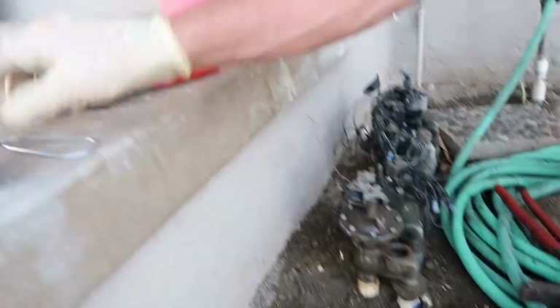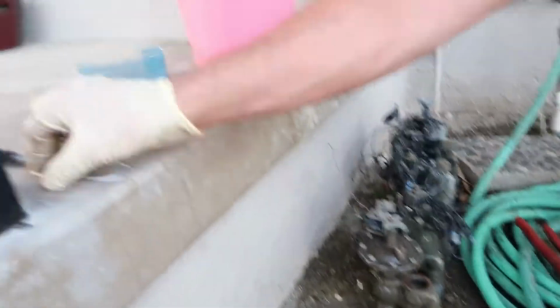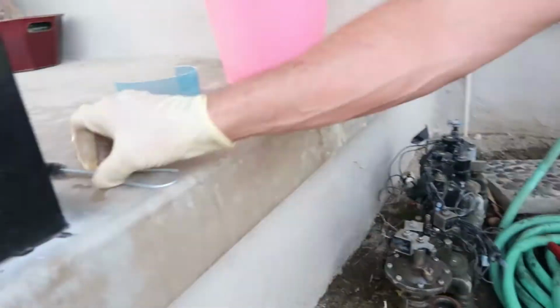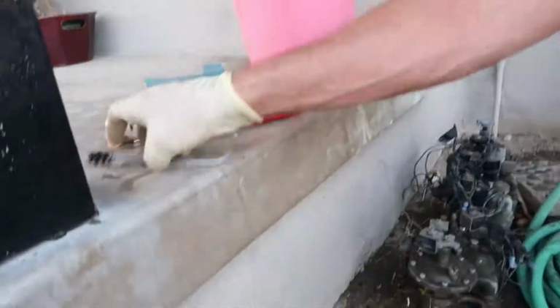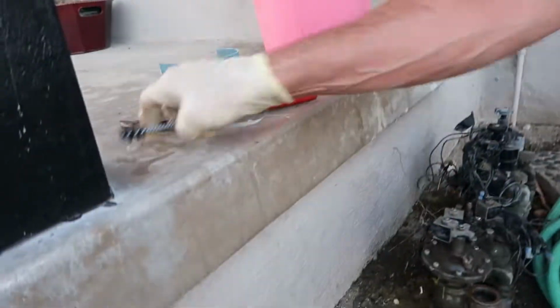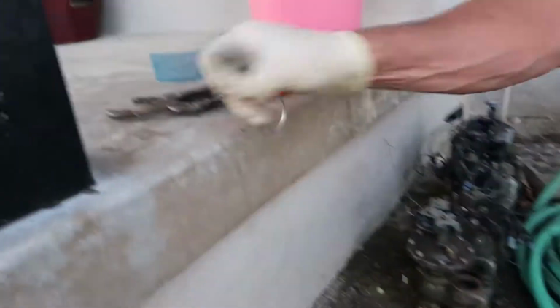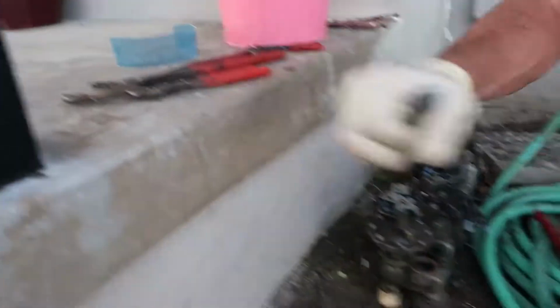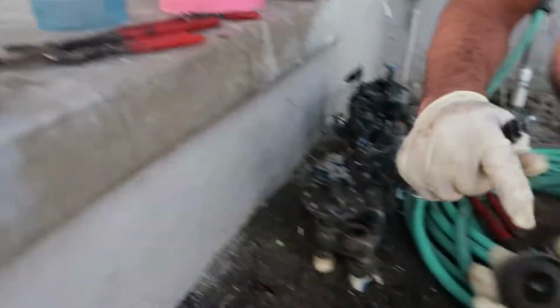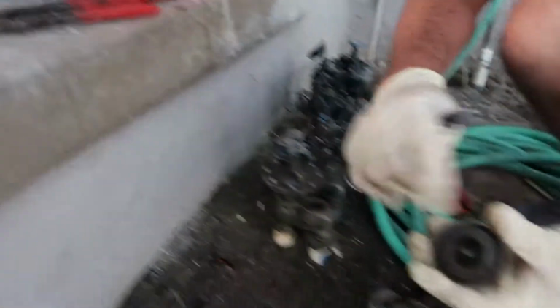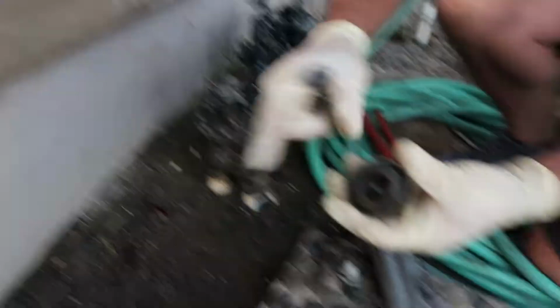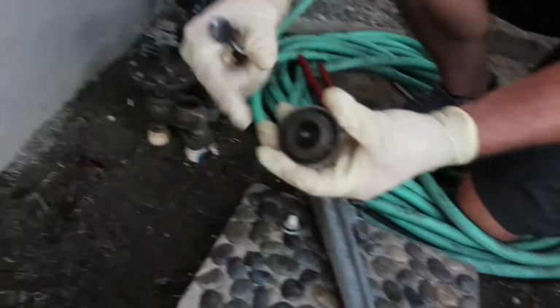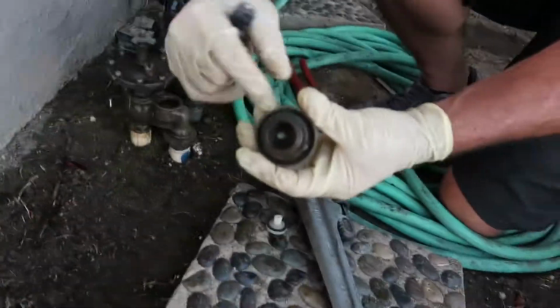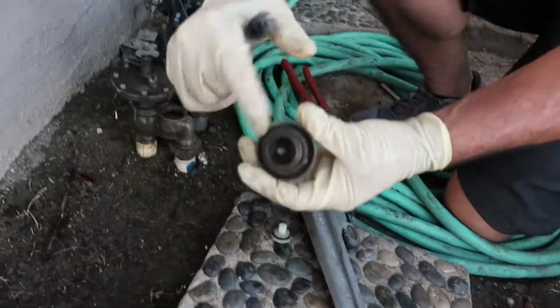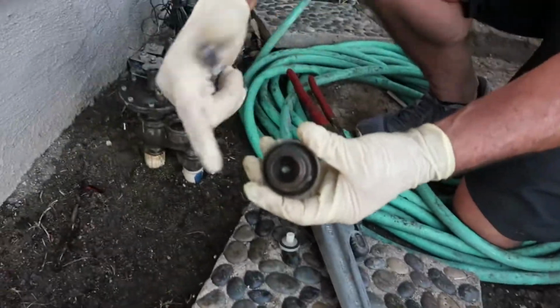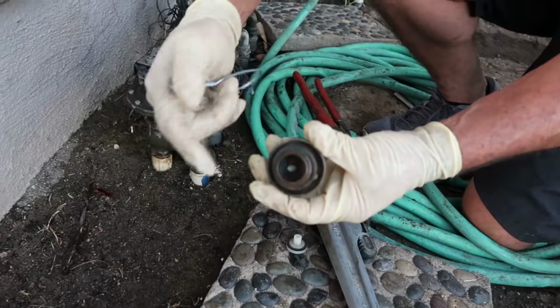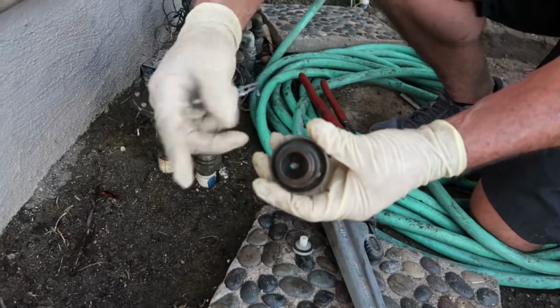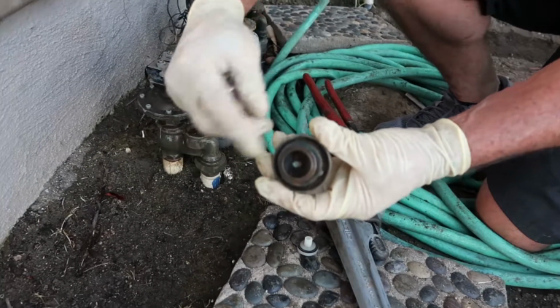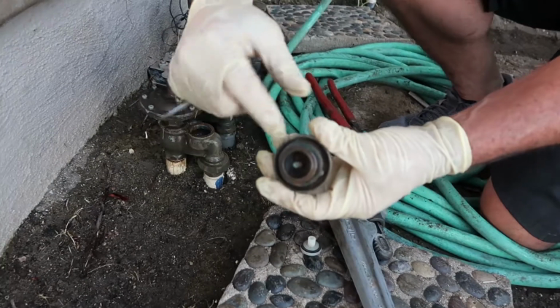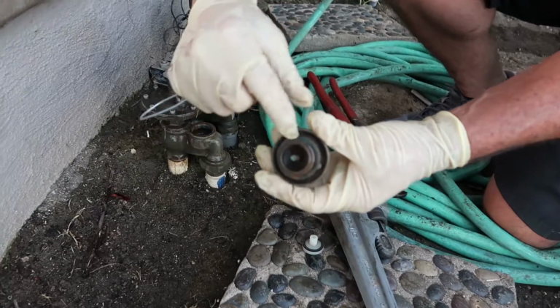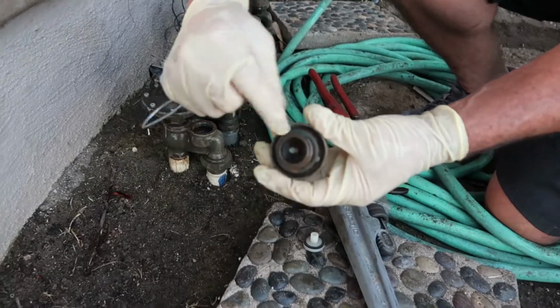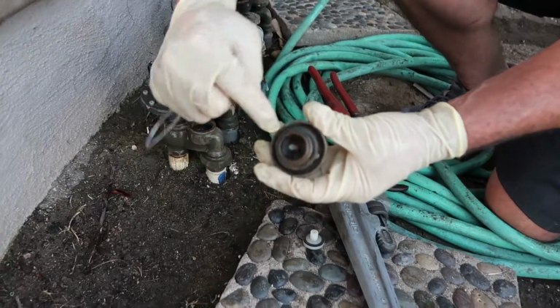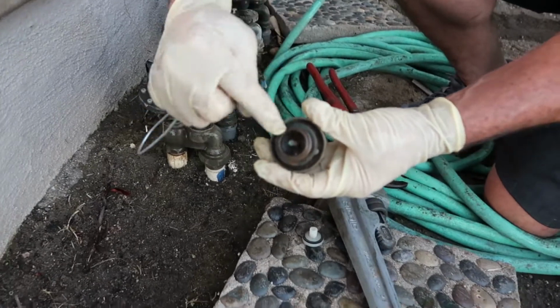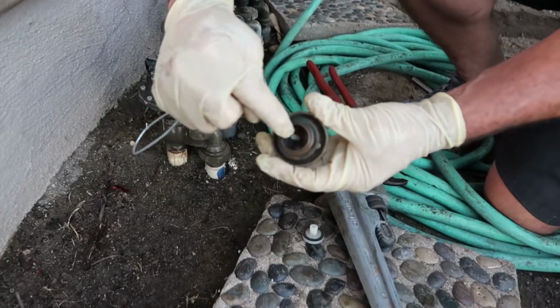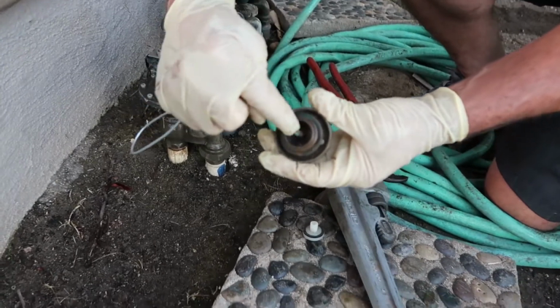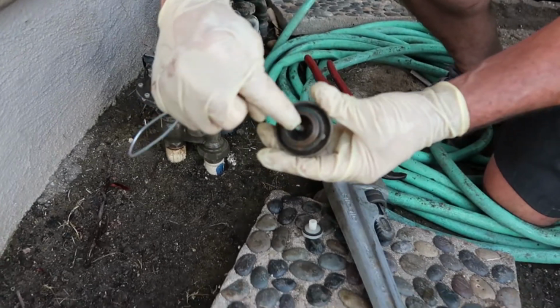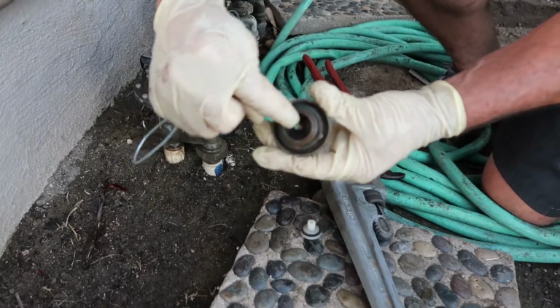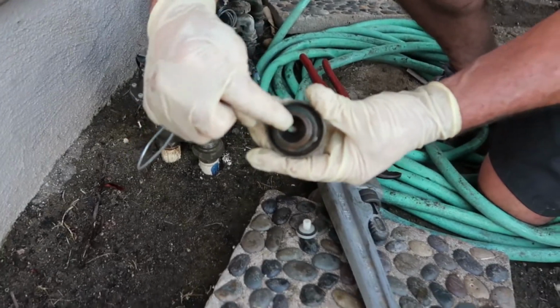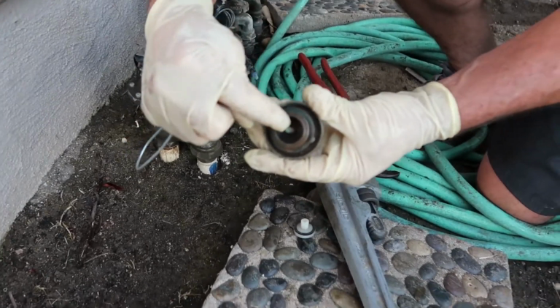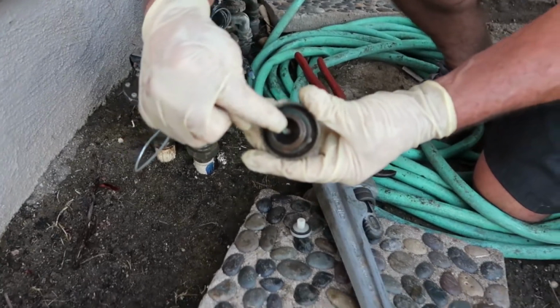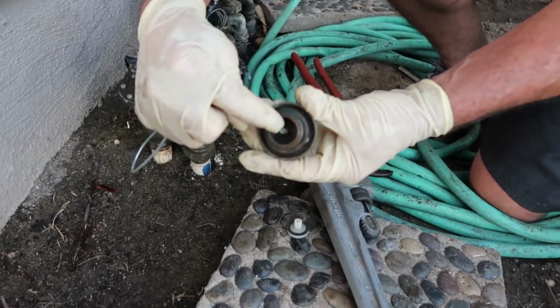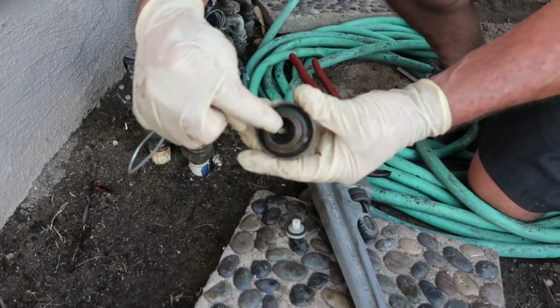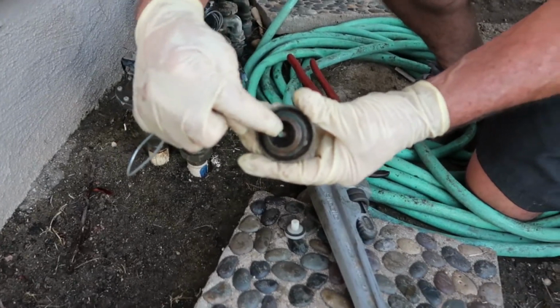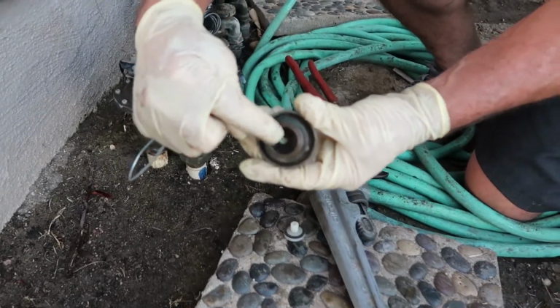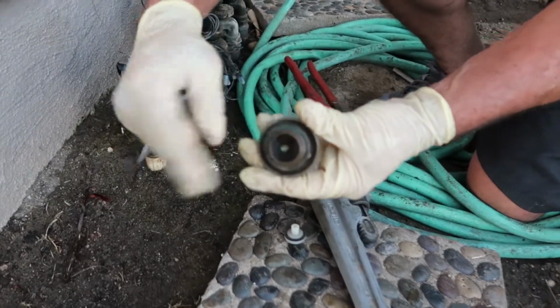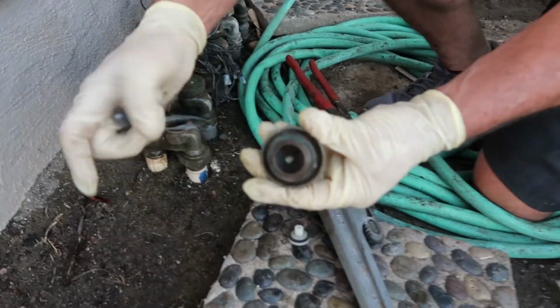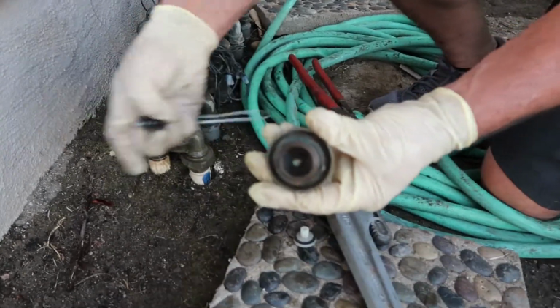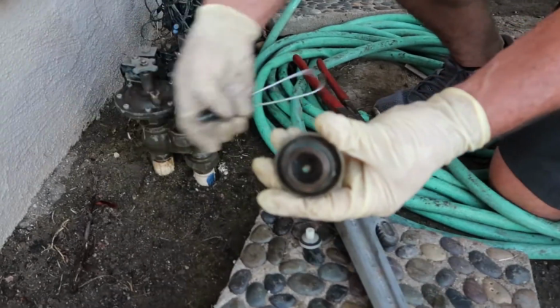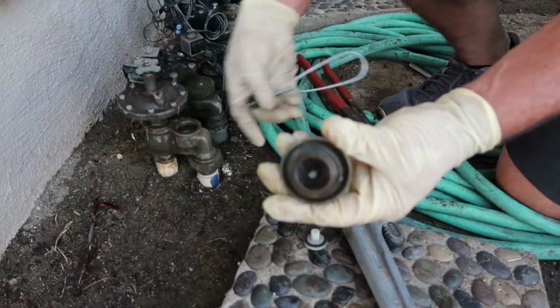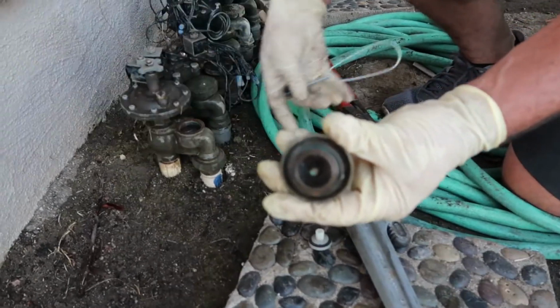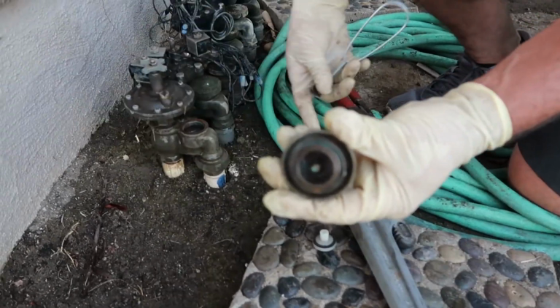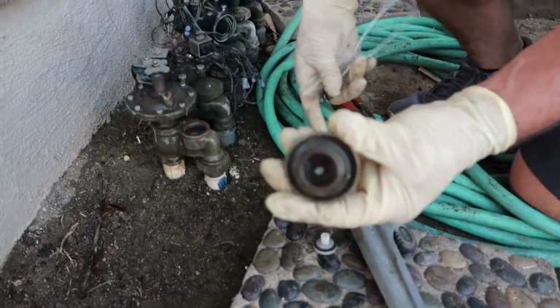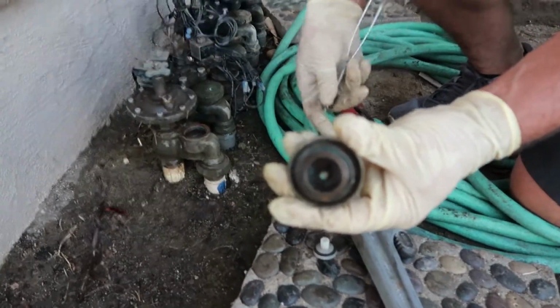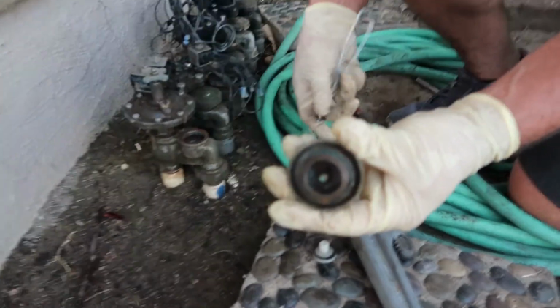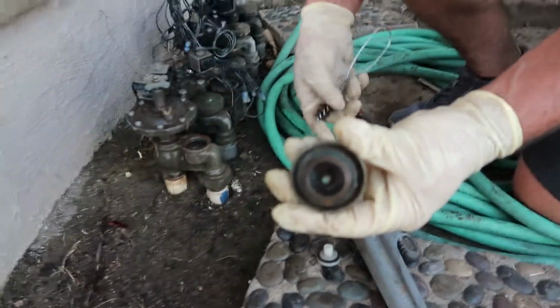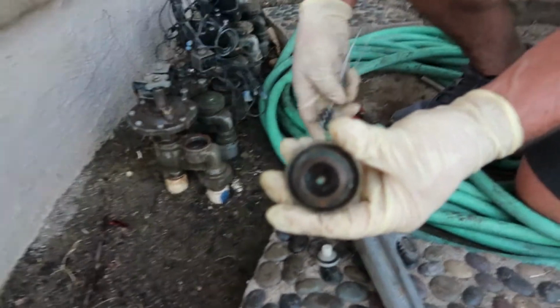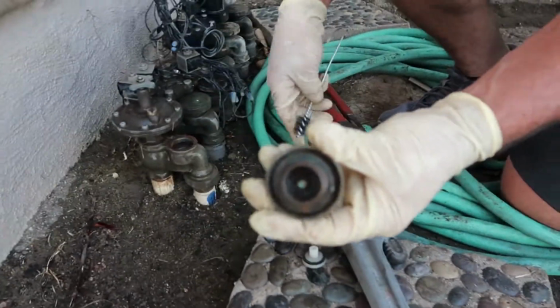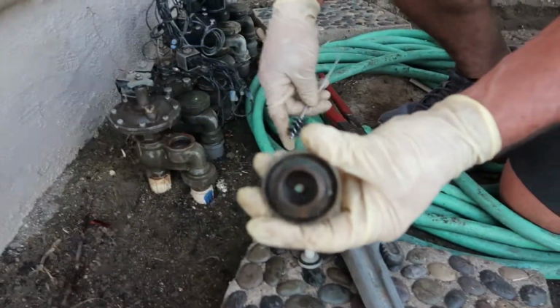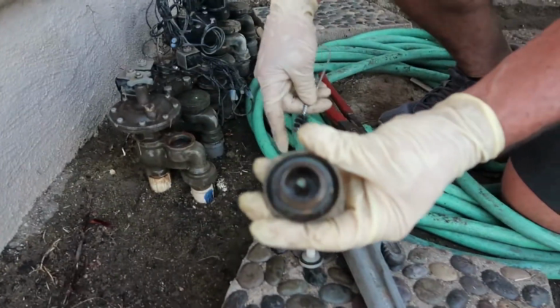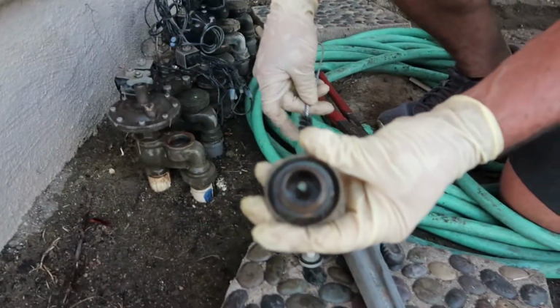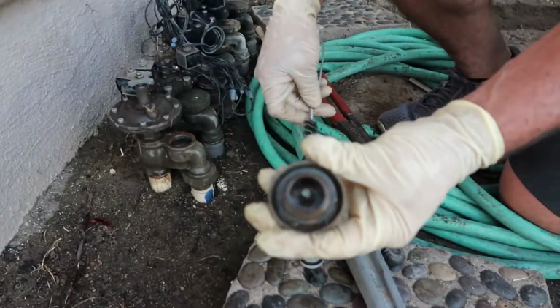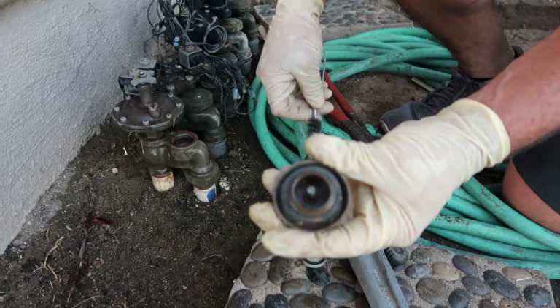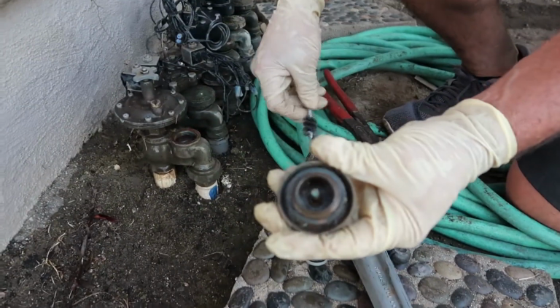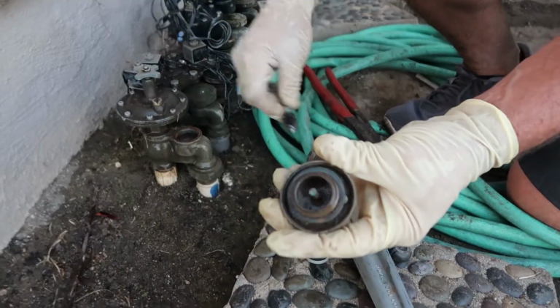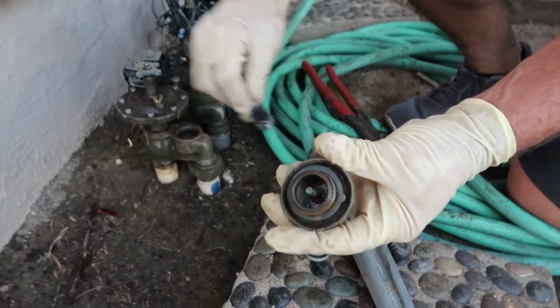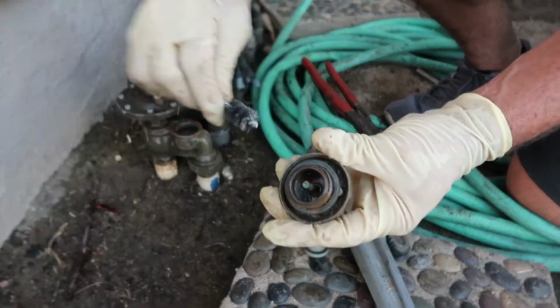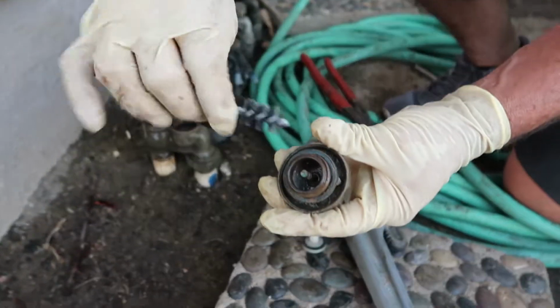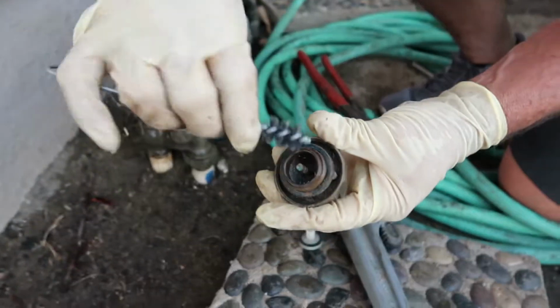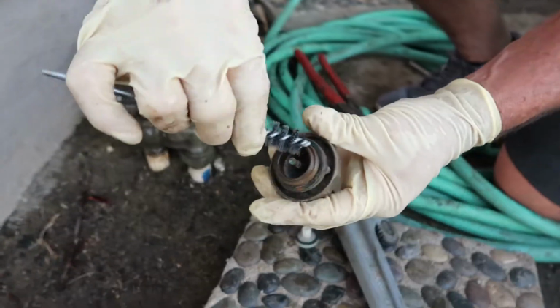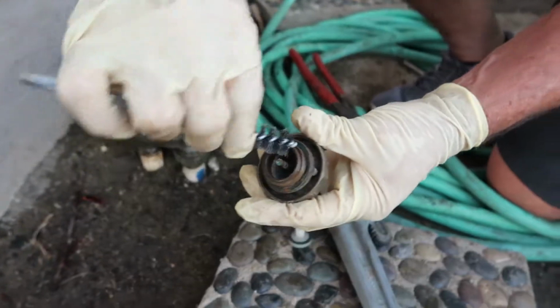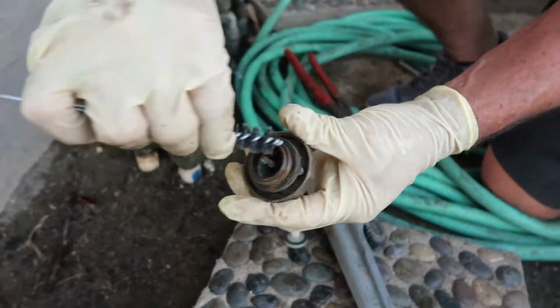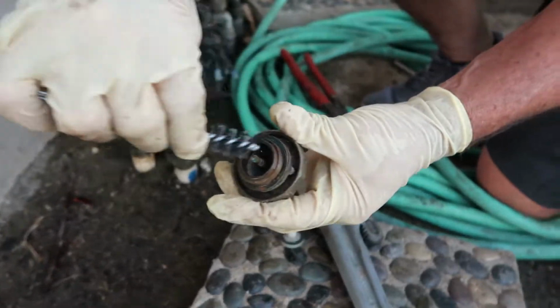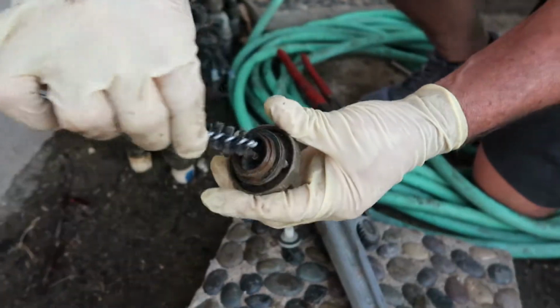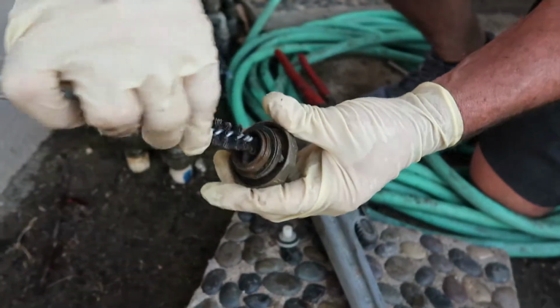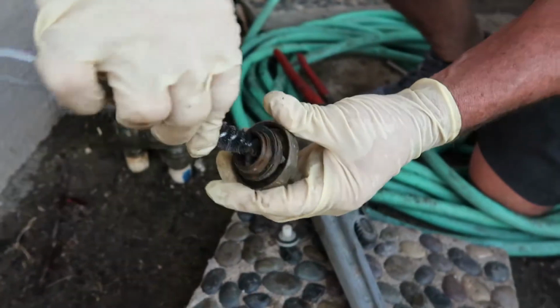What you're looking for is some buildup along the stem. What you can do to clean it off is use a wire brush or some sand cloth.